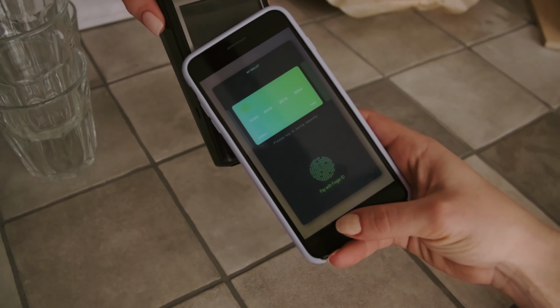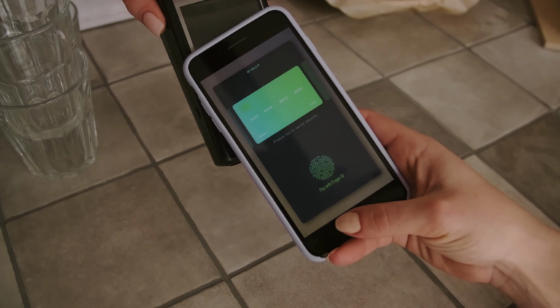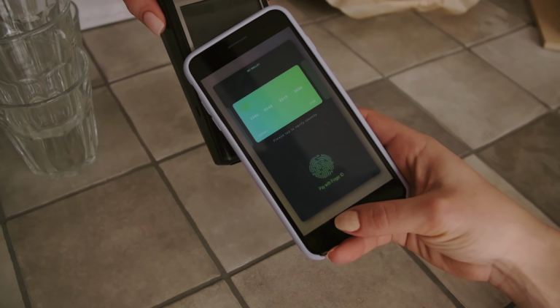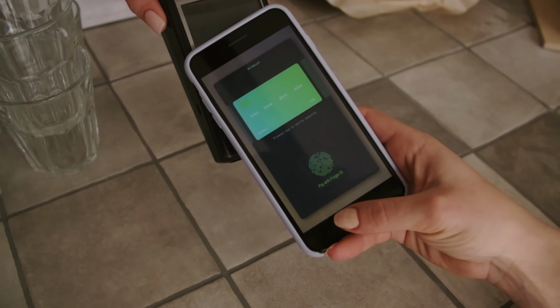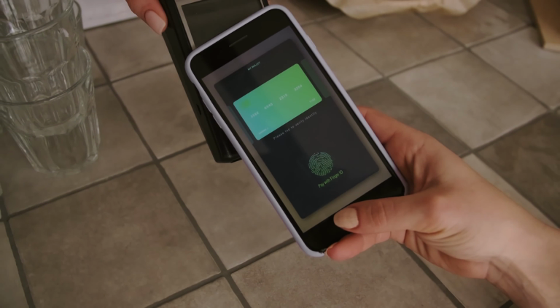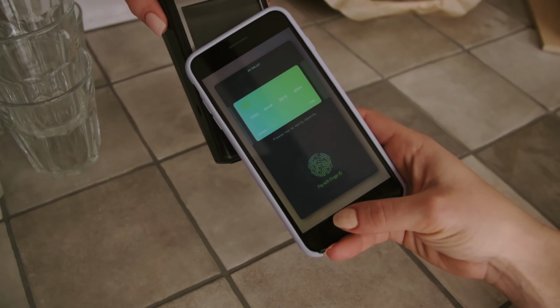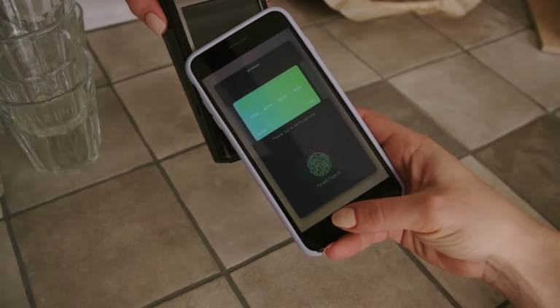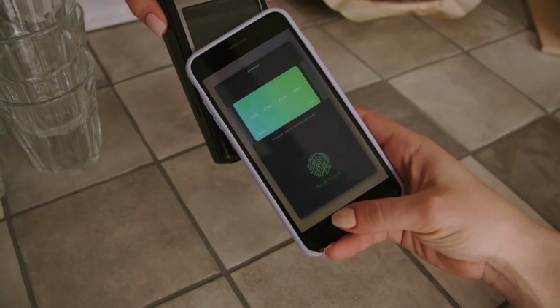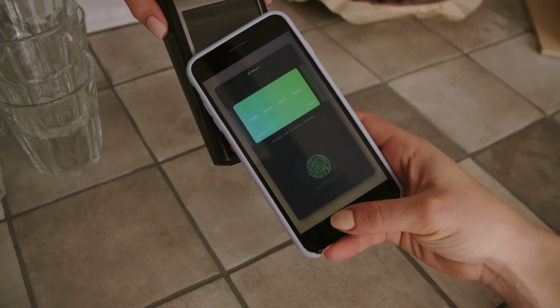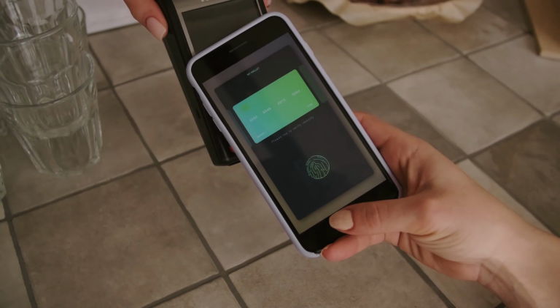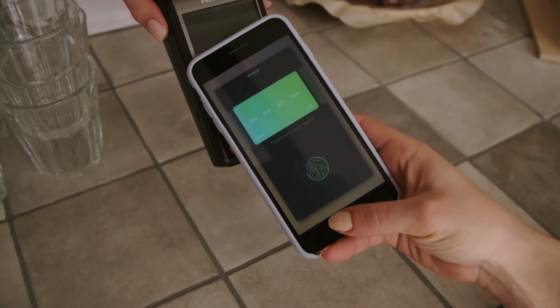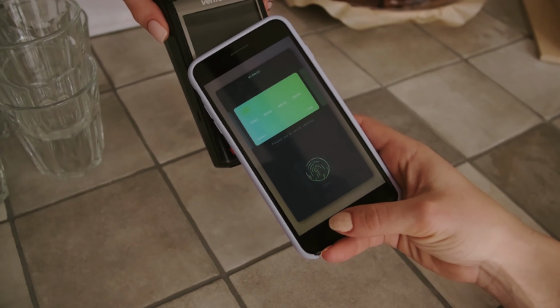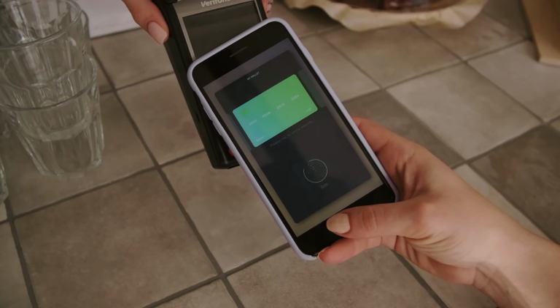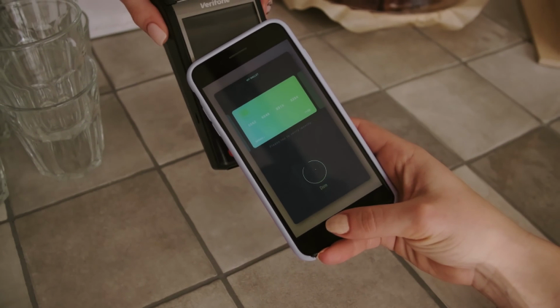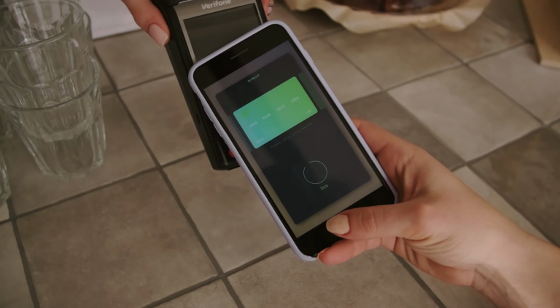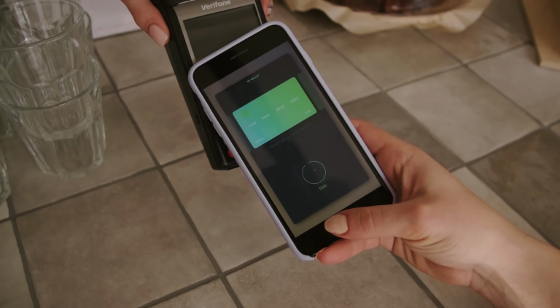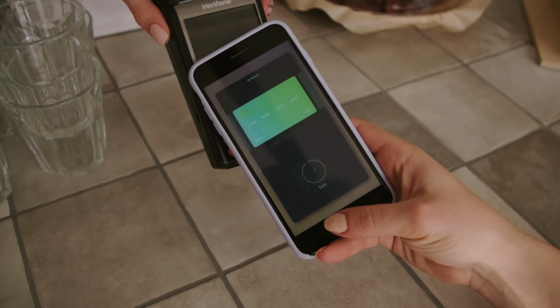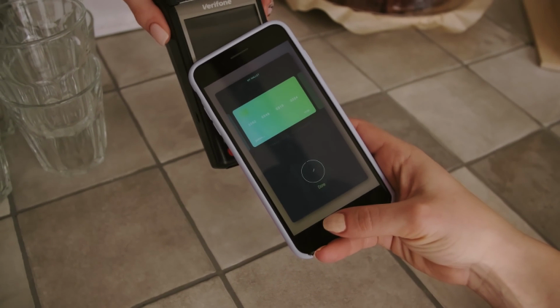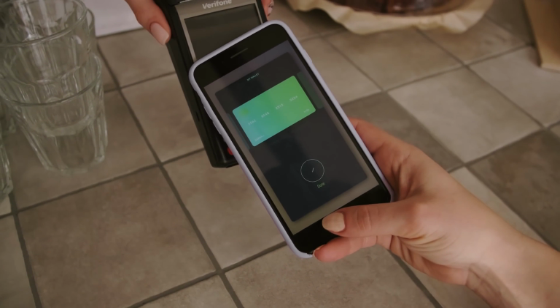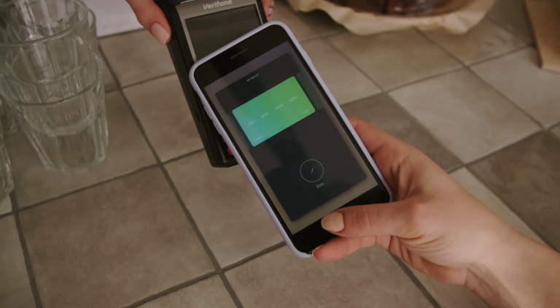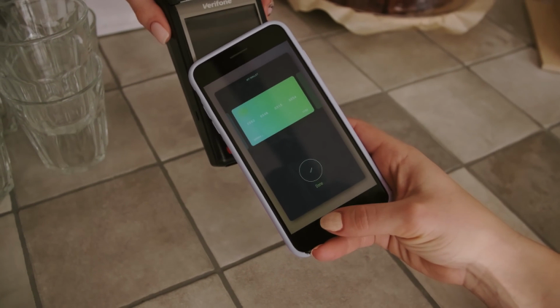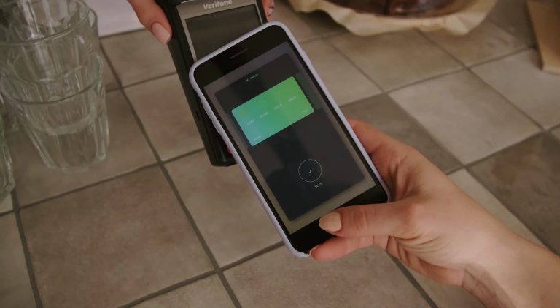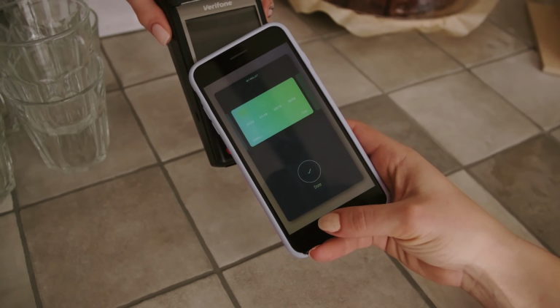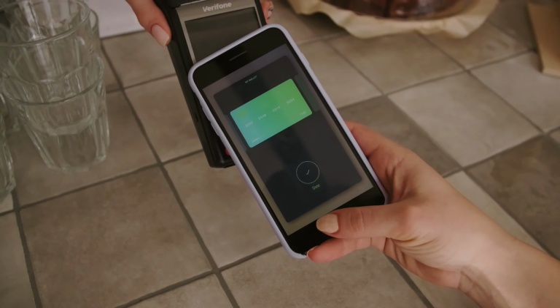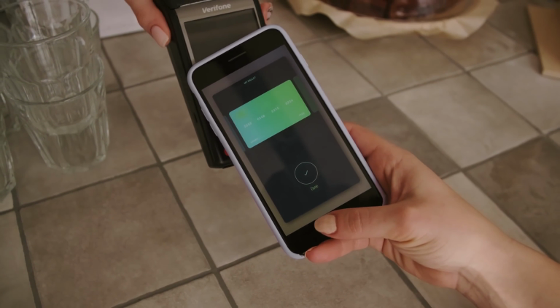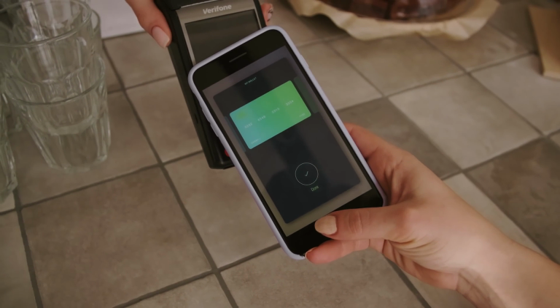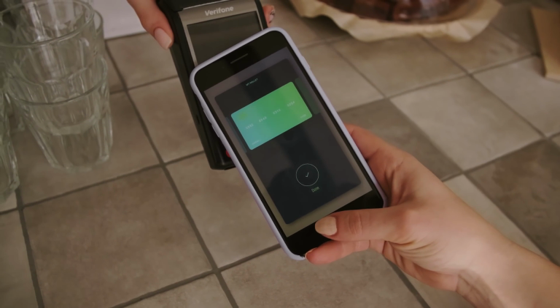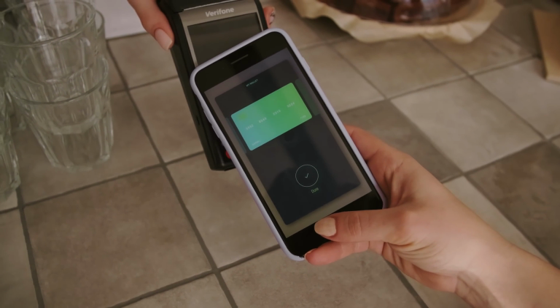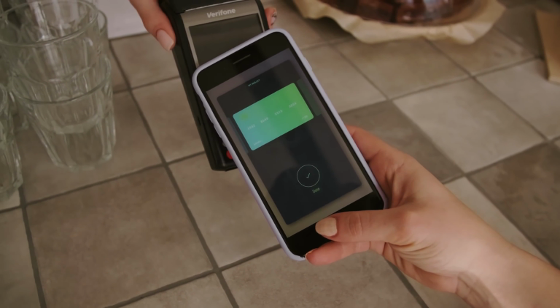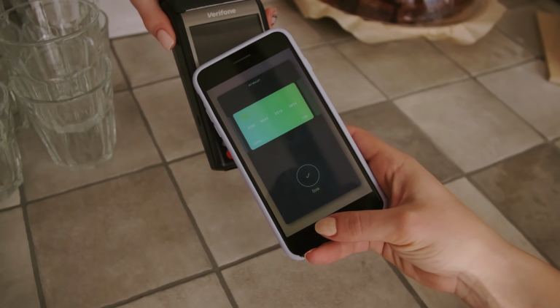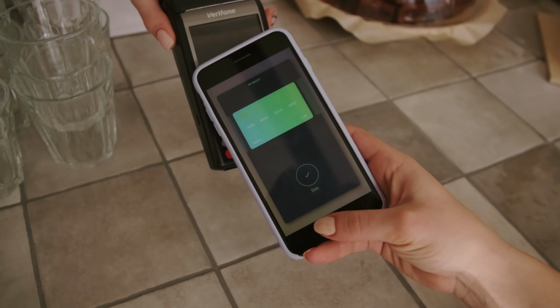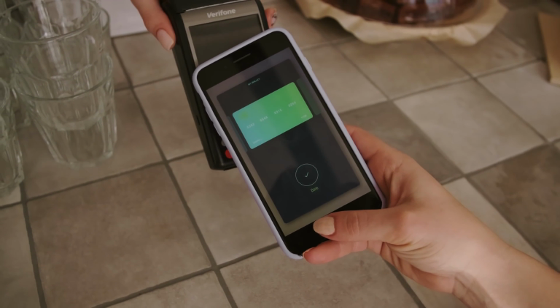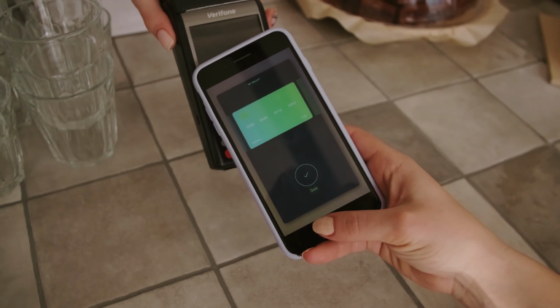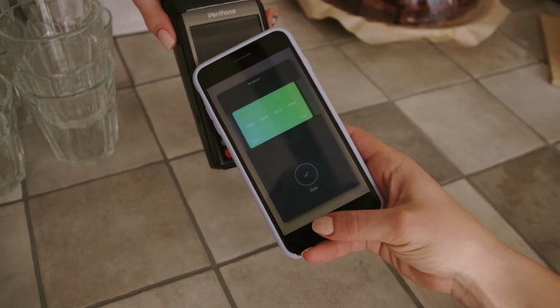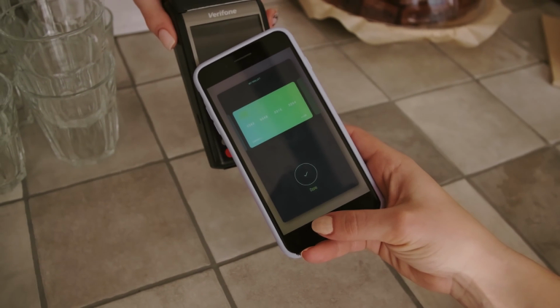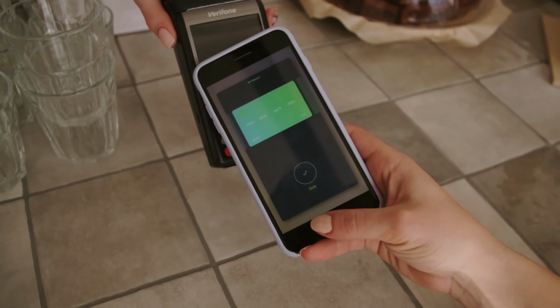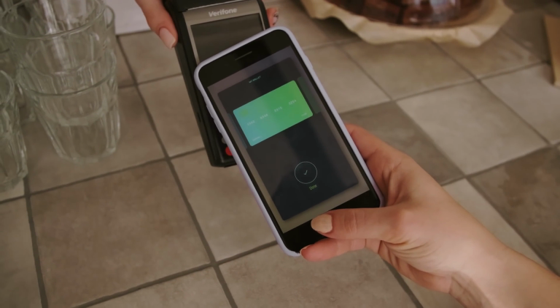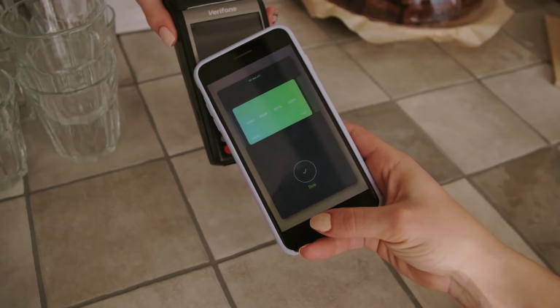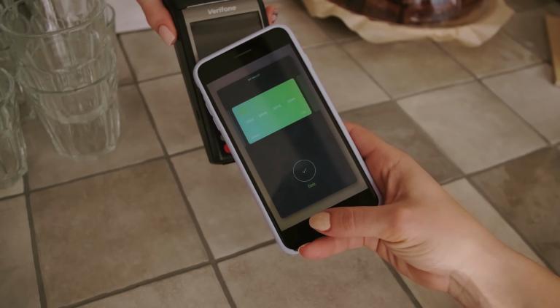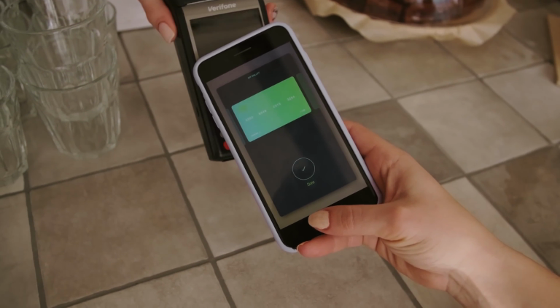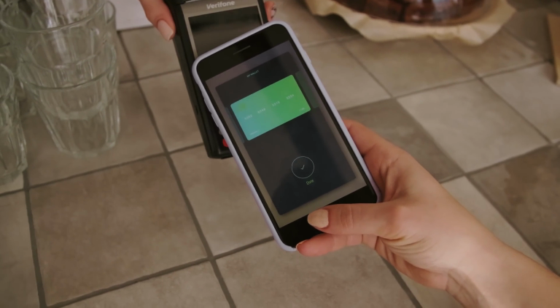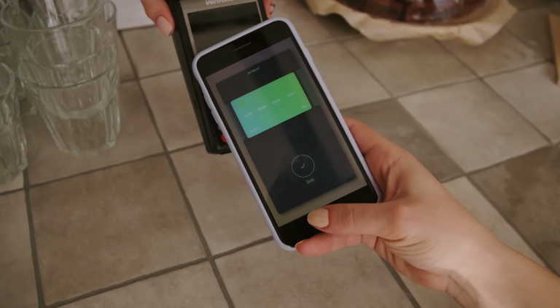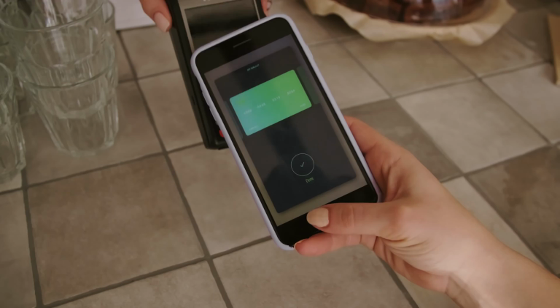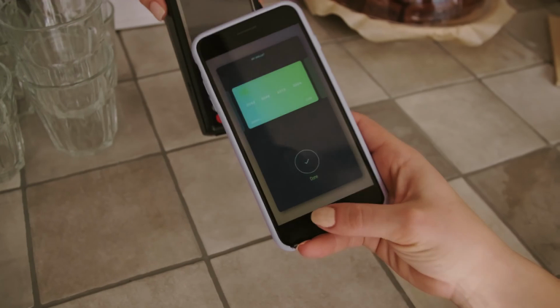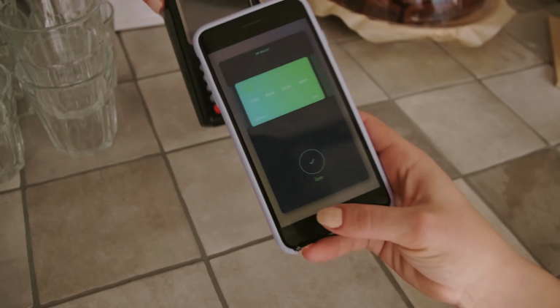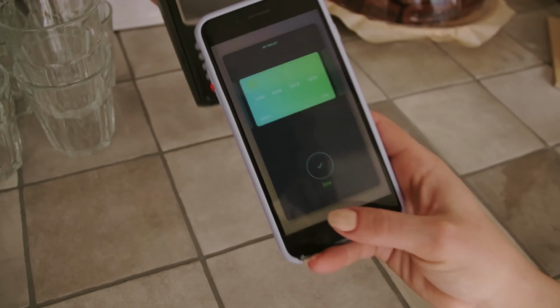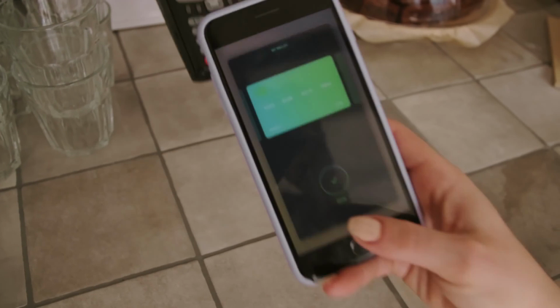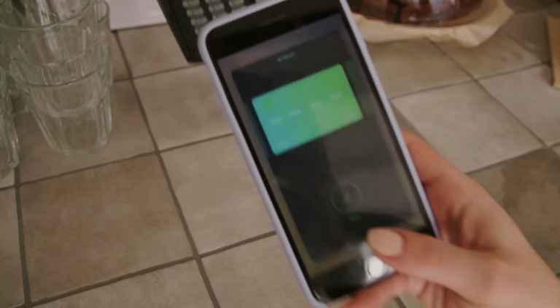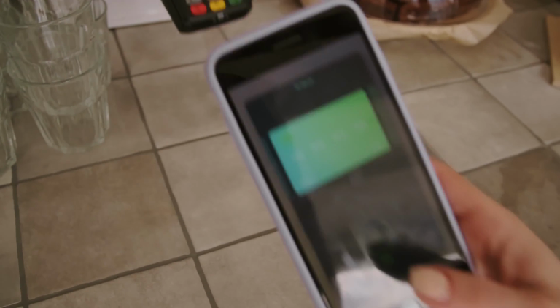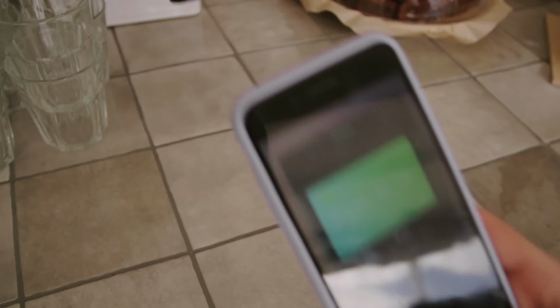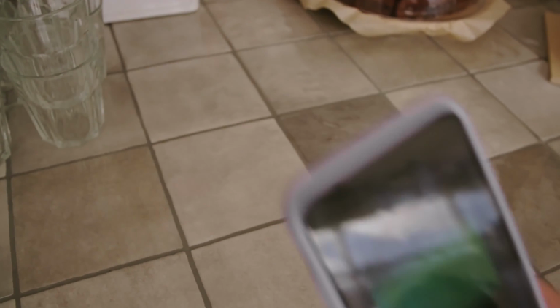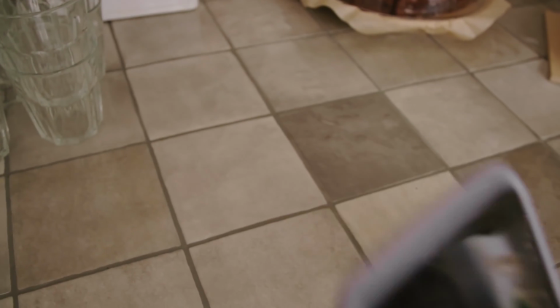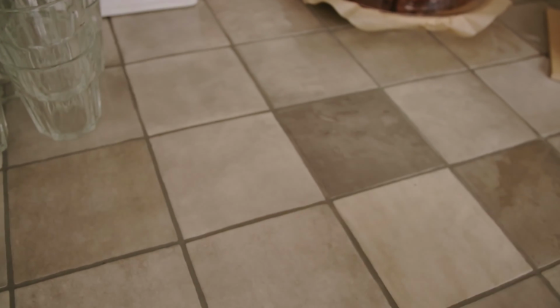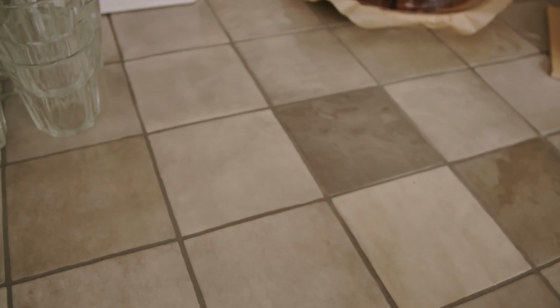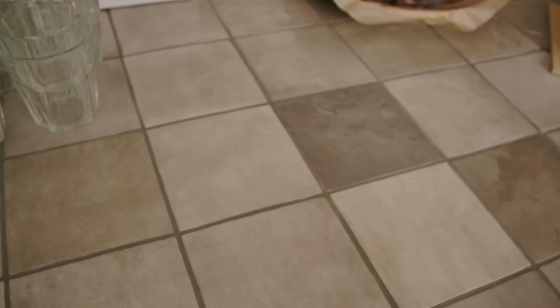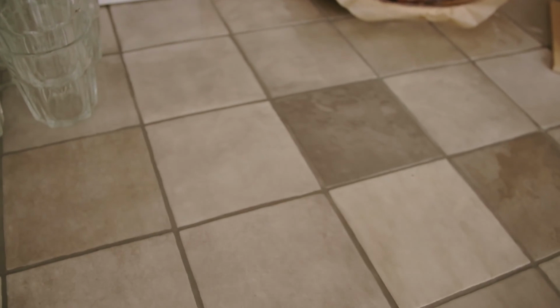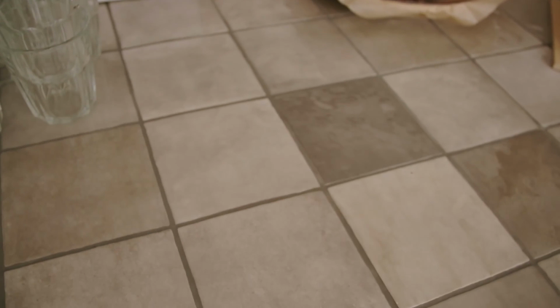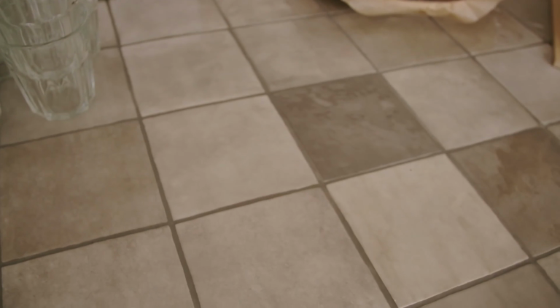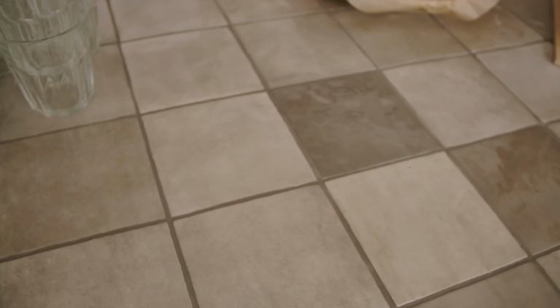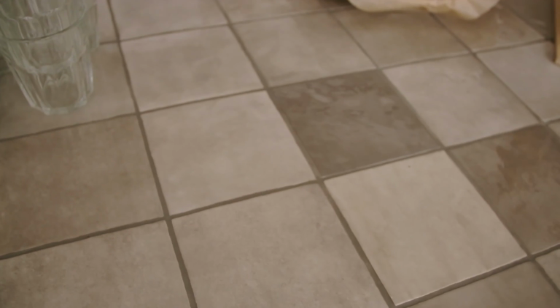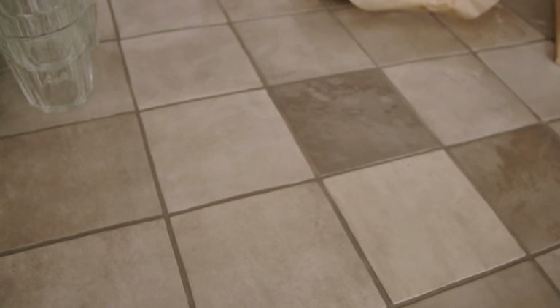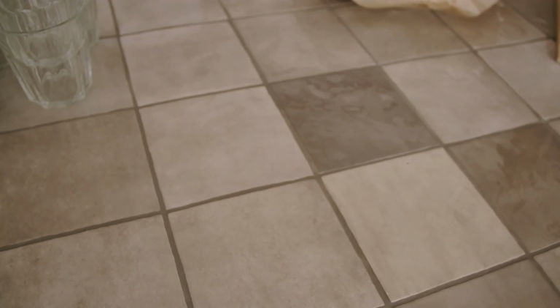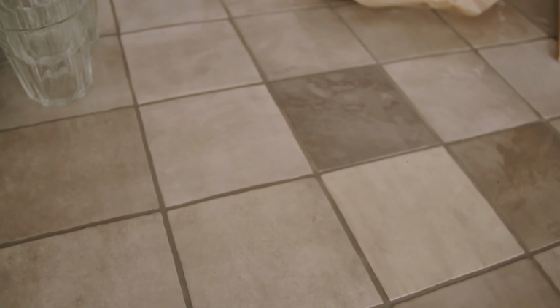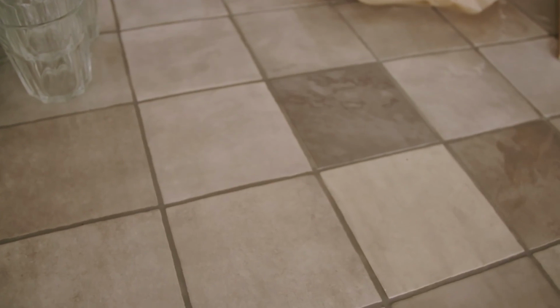With PayPal, you can add your virtual N26 Mastercard to enable single-tap checkout anywhere PayPal is accepted.